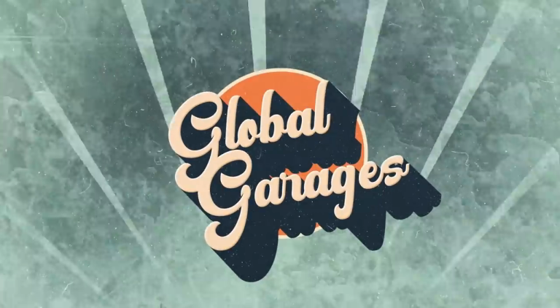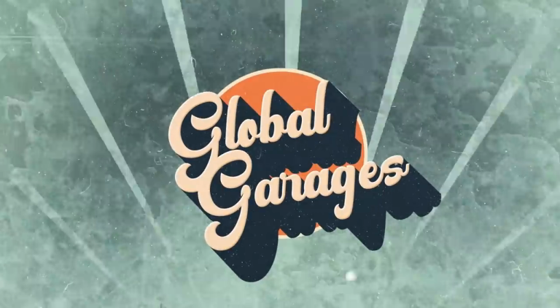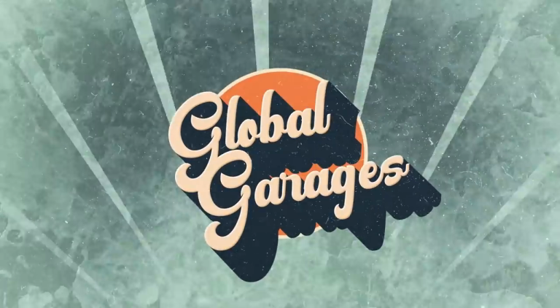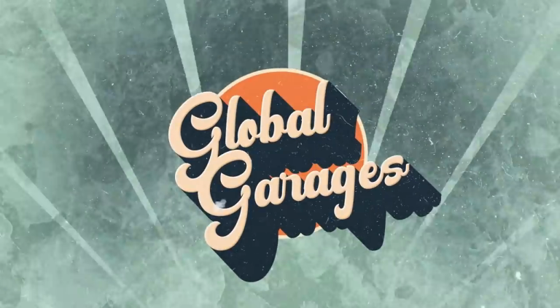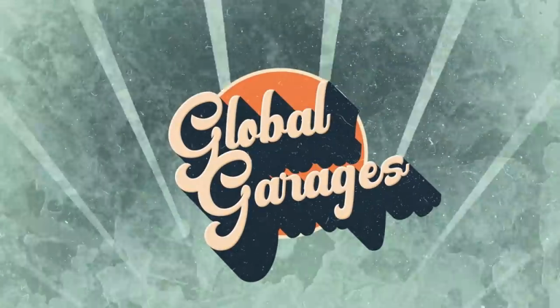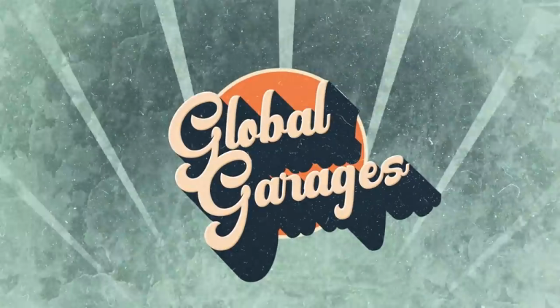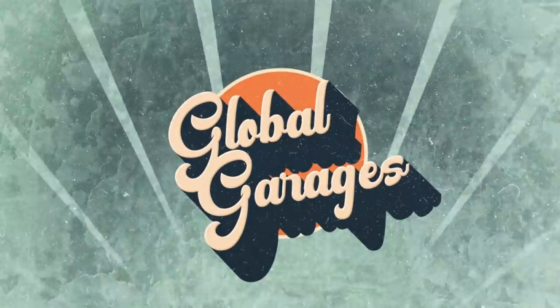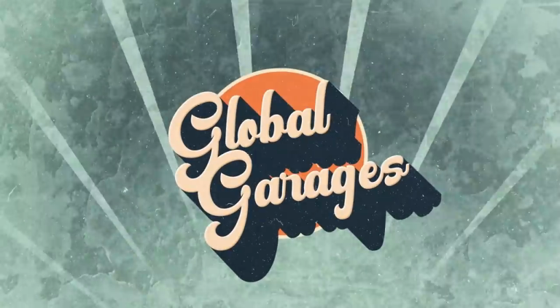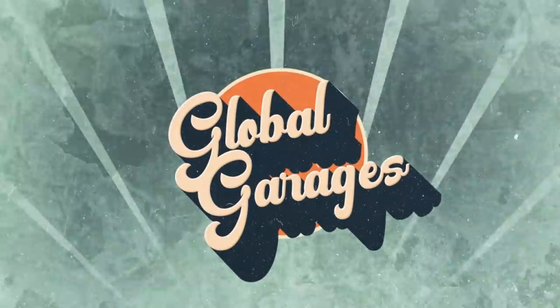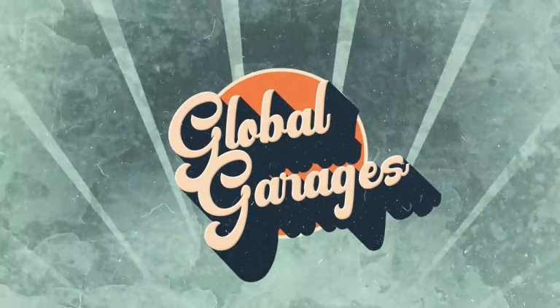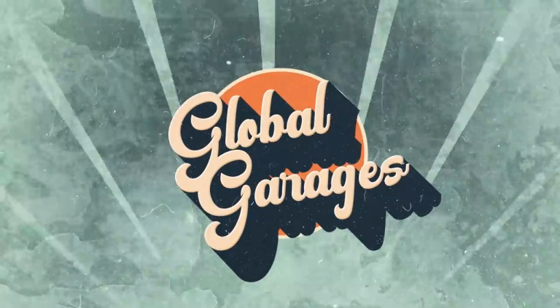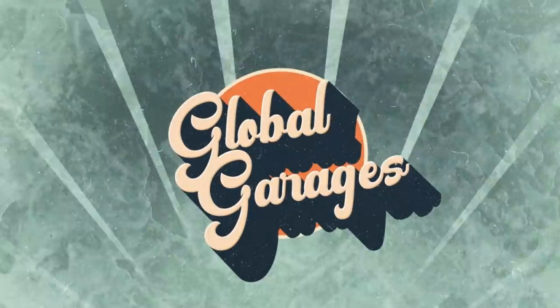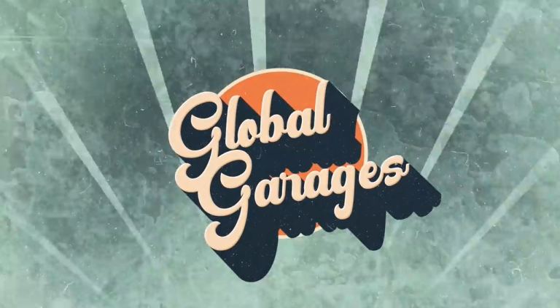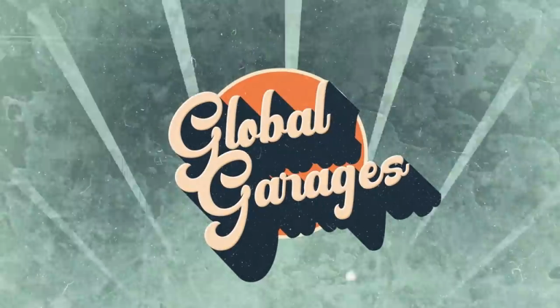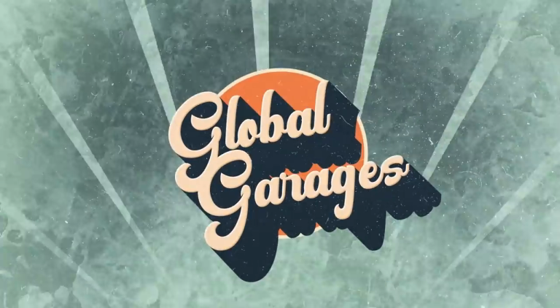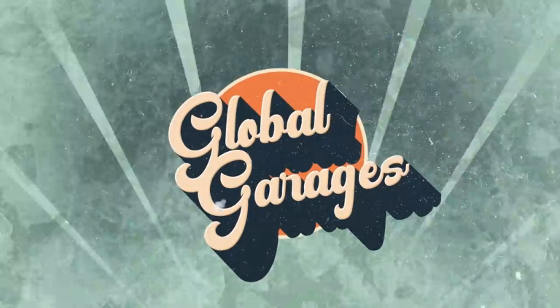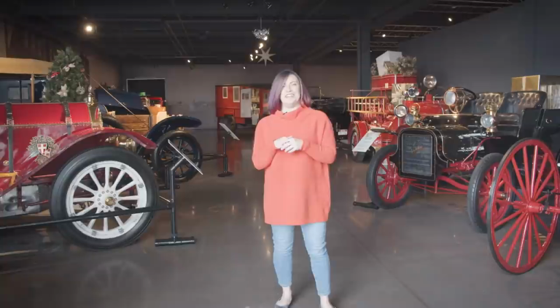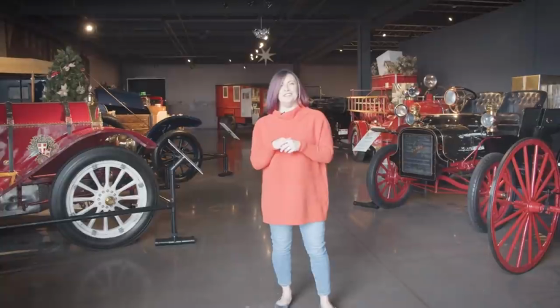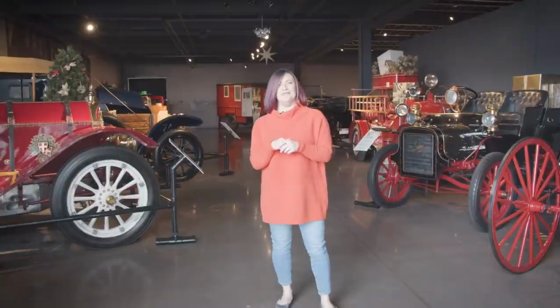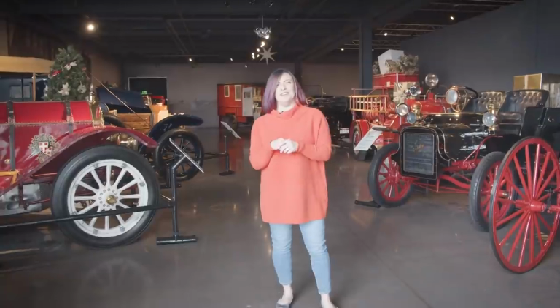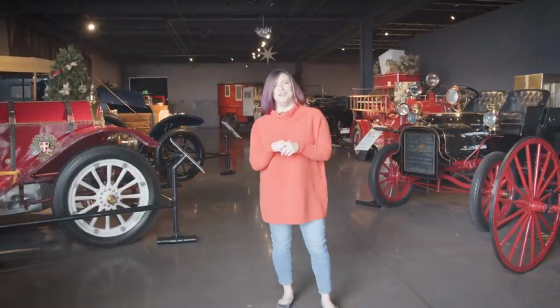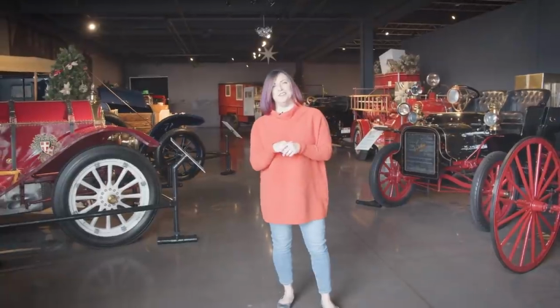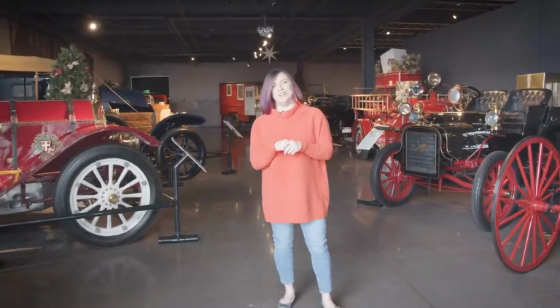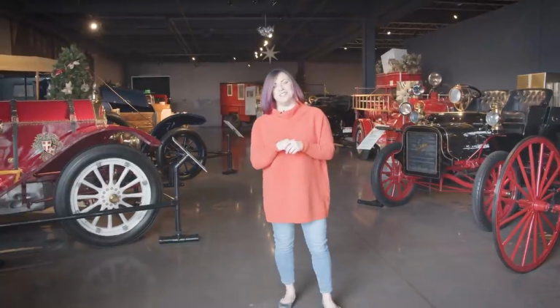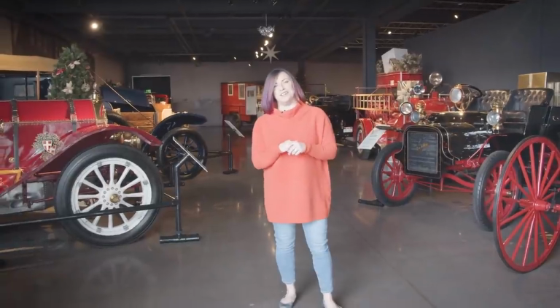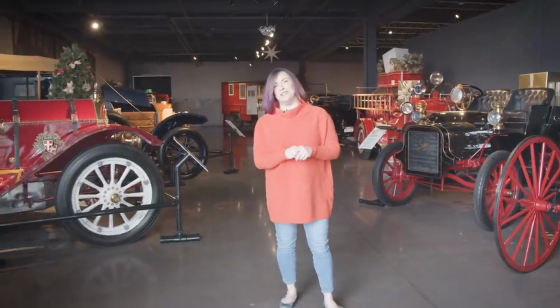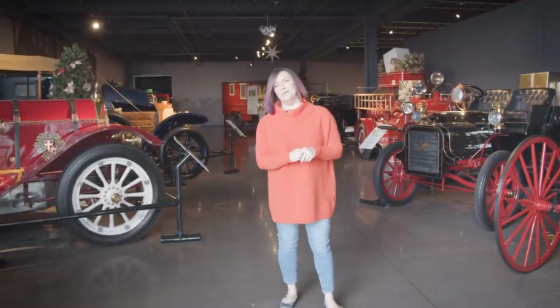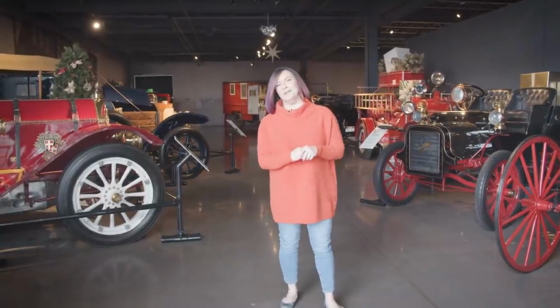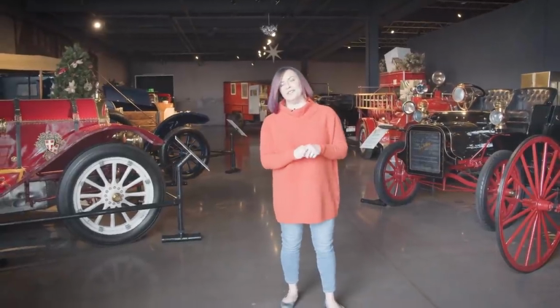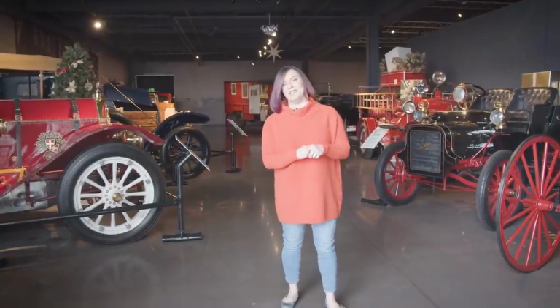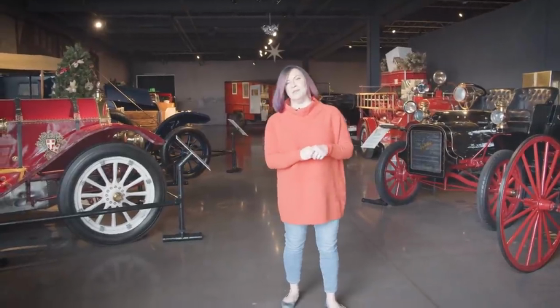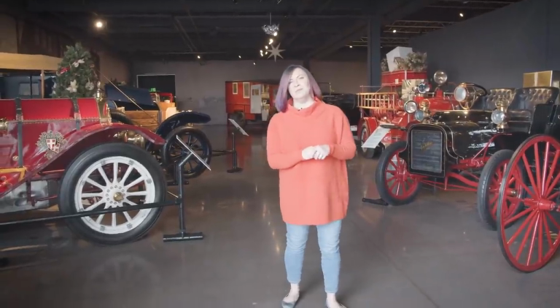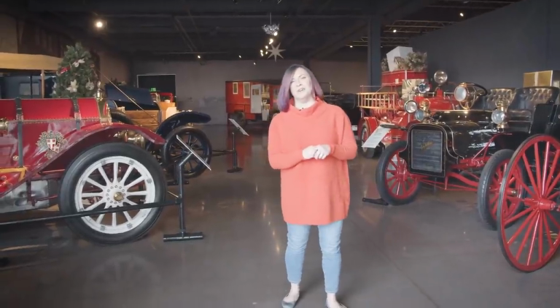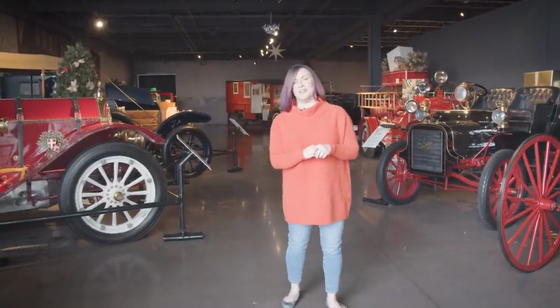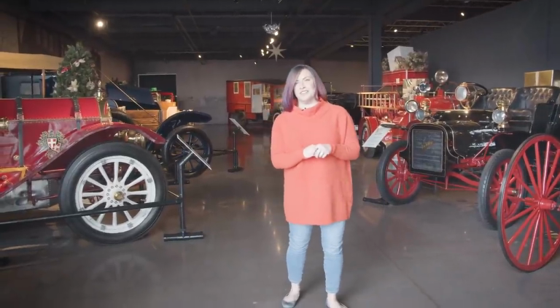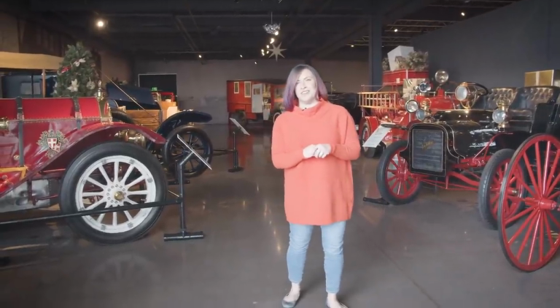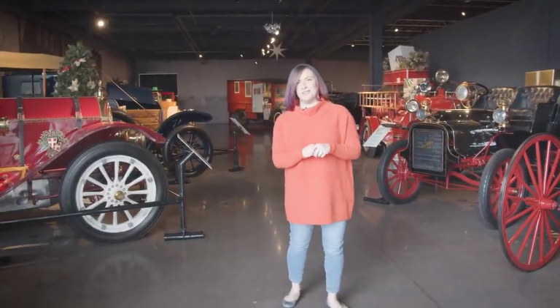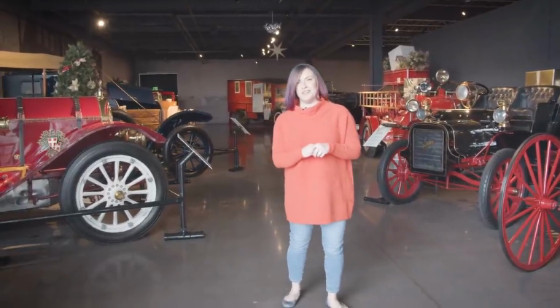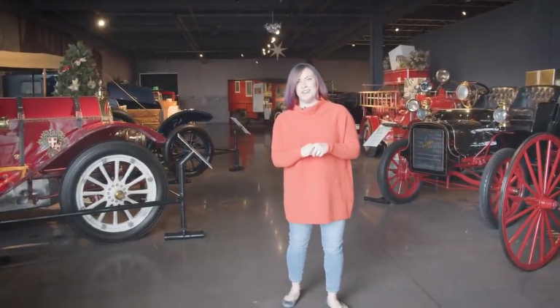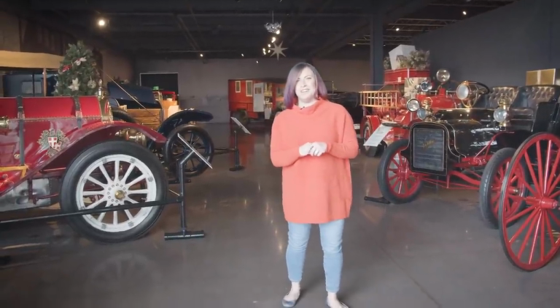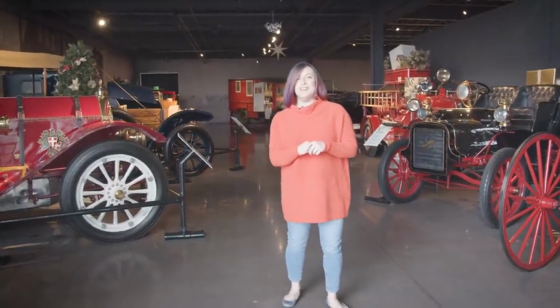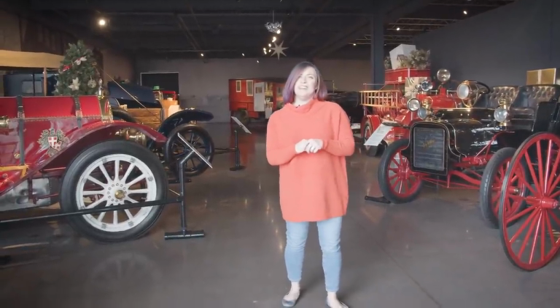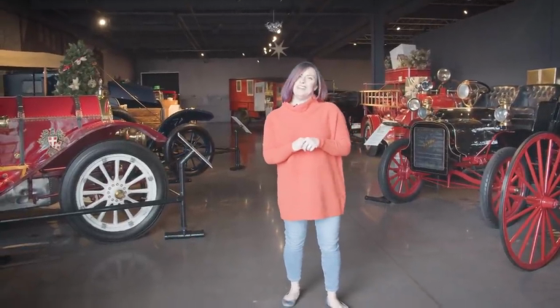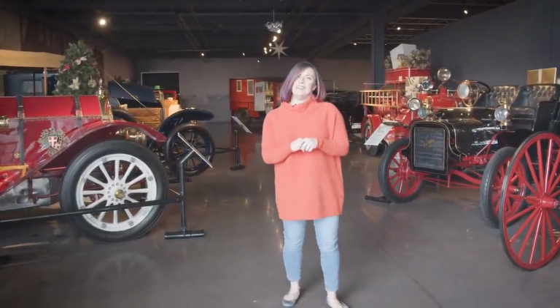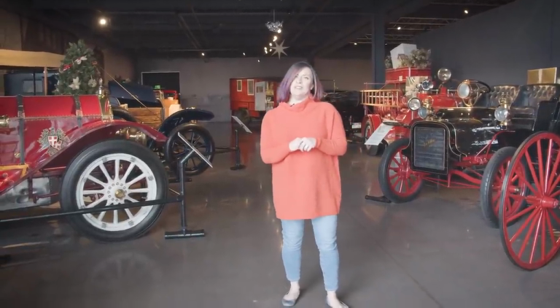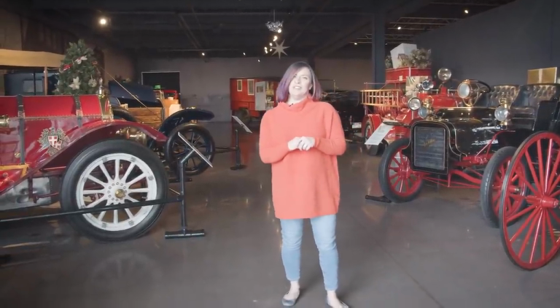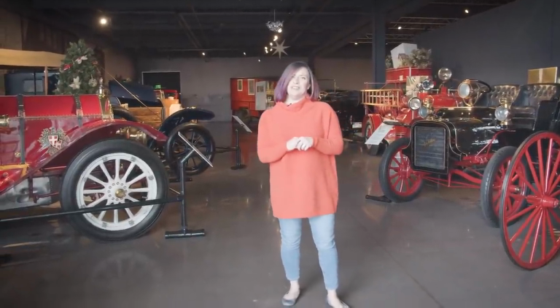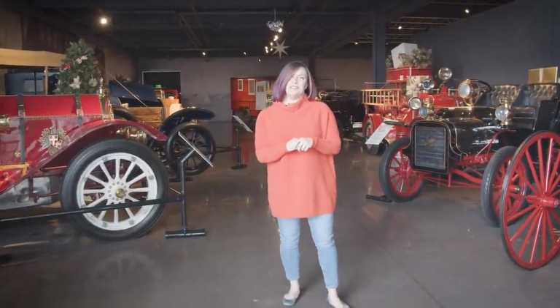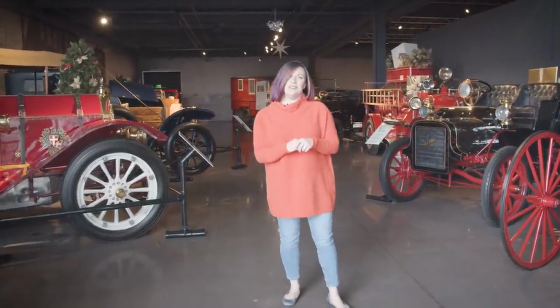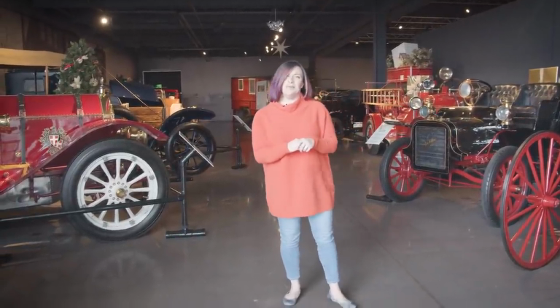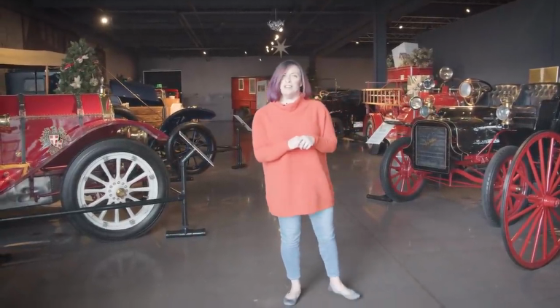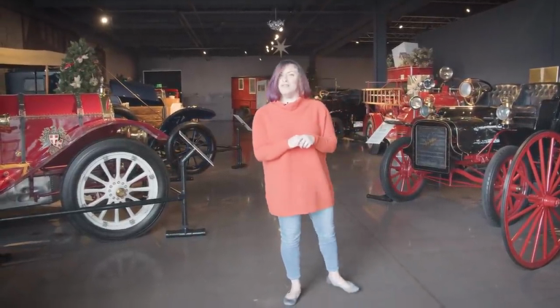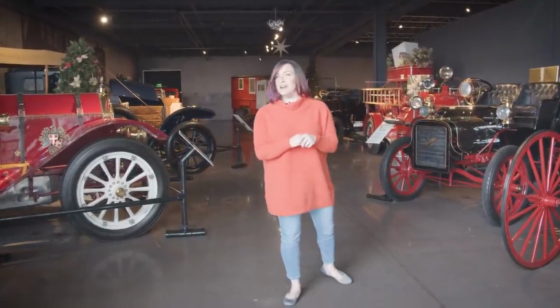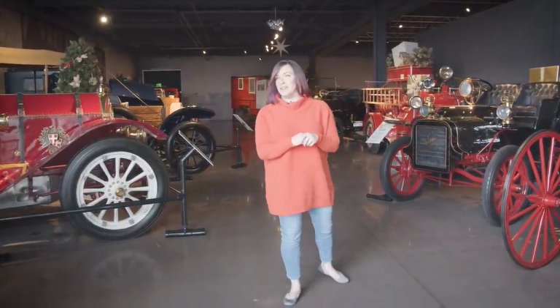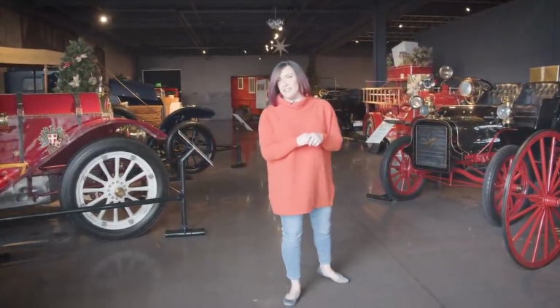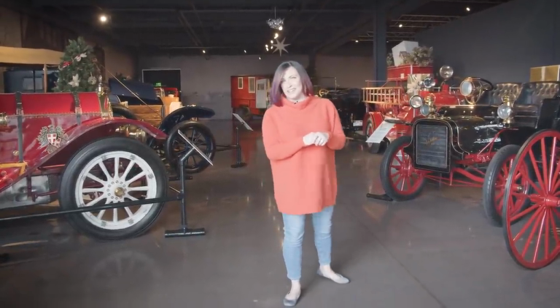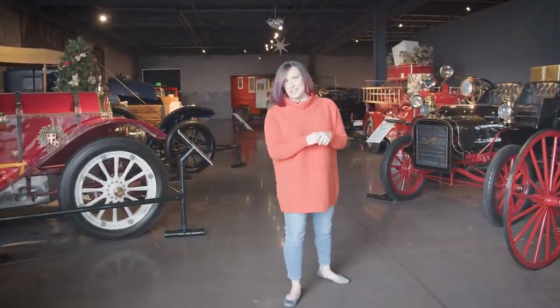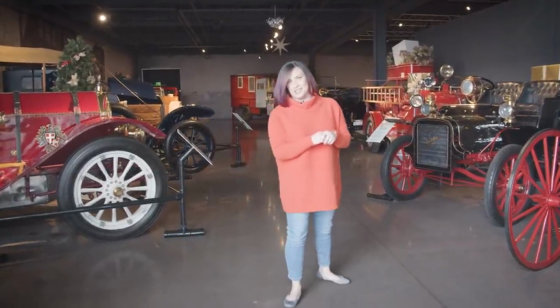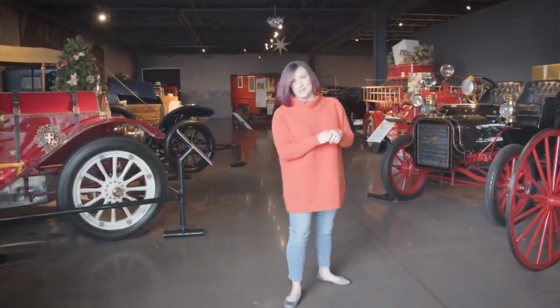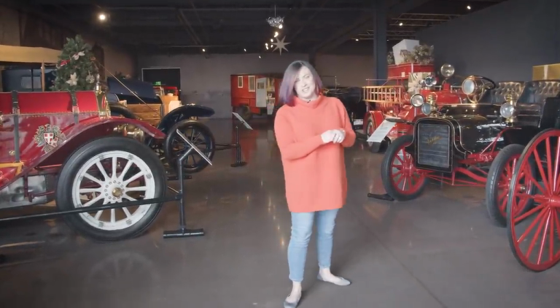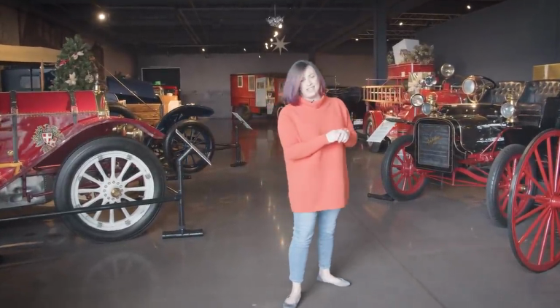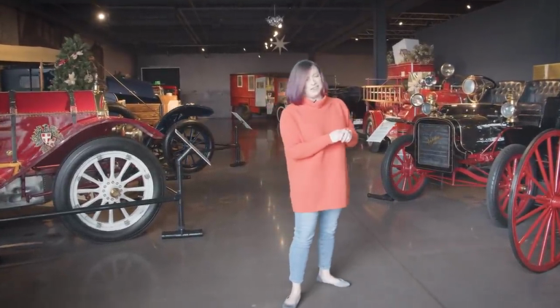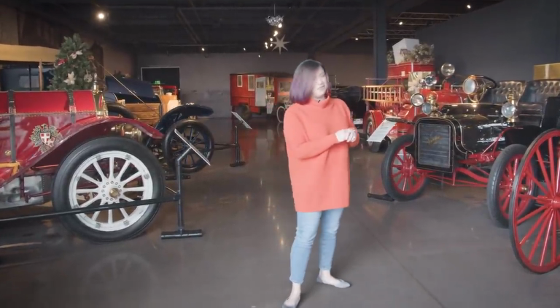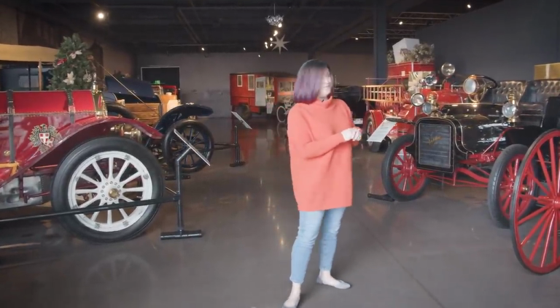Welcome in! Now we're inside here at Vehicle Vault Auto Museum in Parker, Colorado. I want to share a little bit of our collection with you.